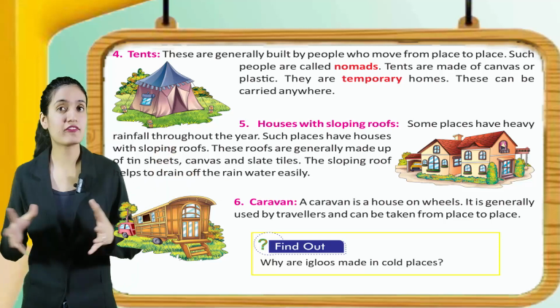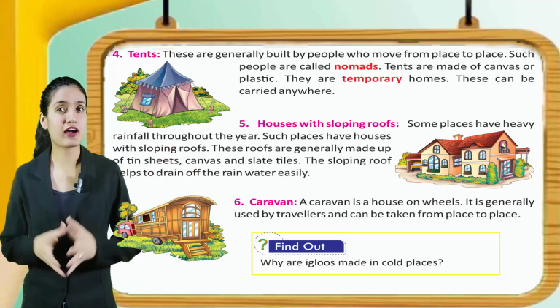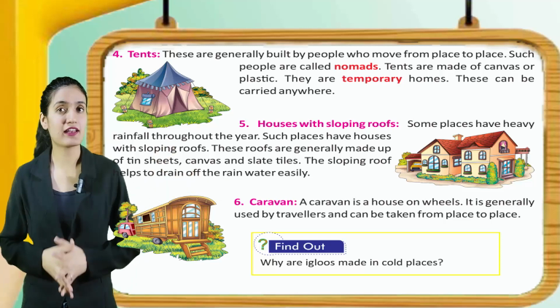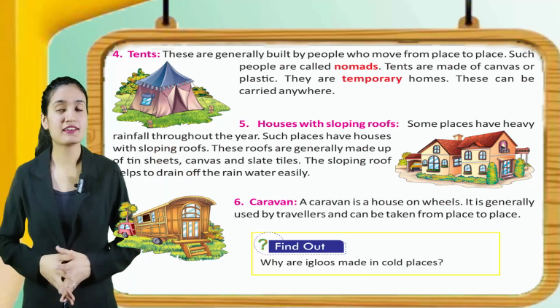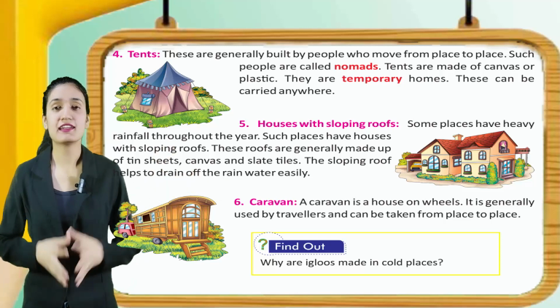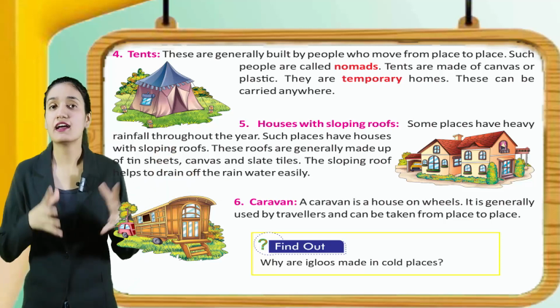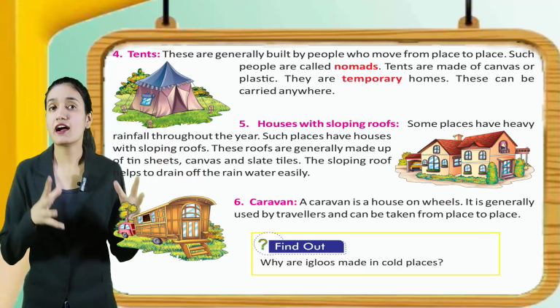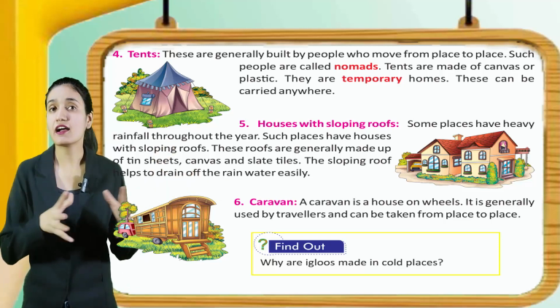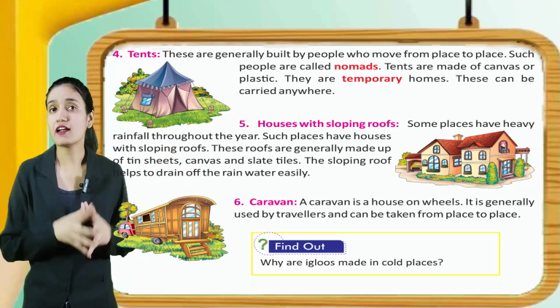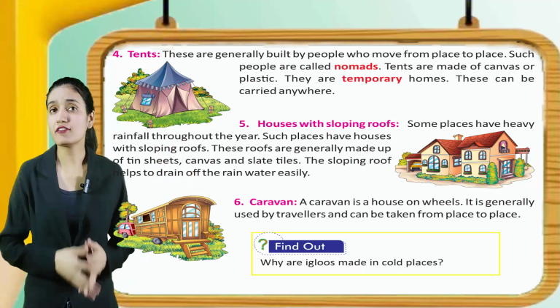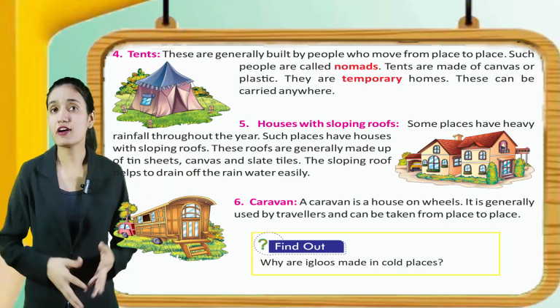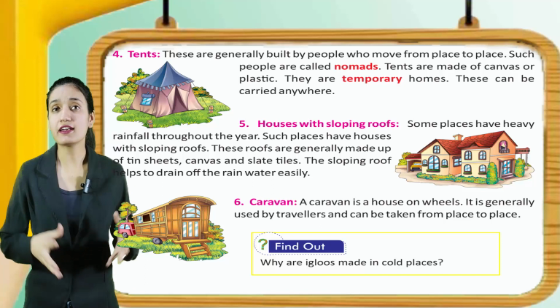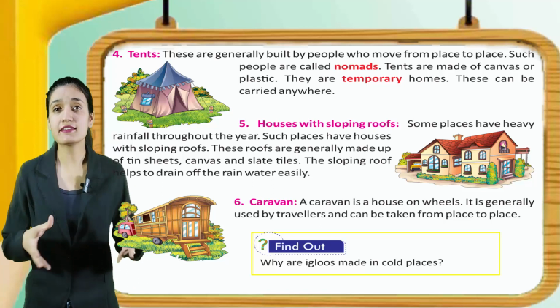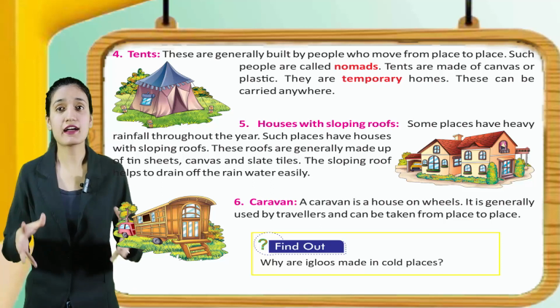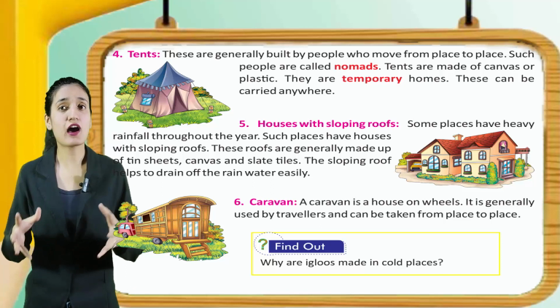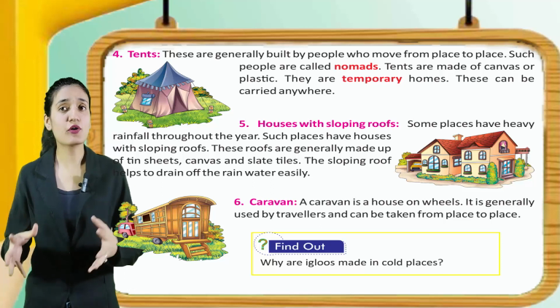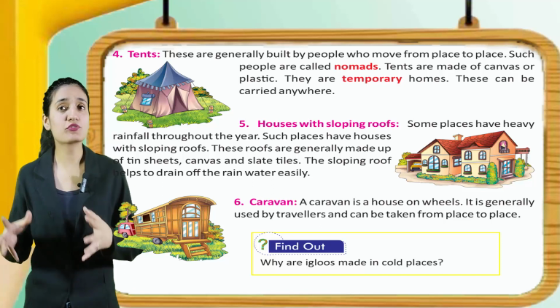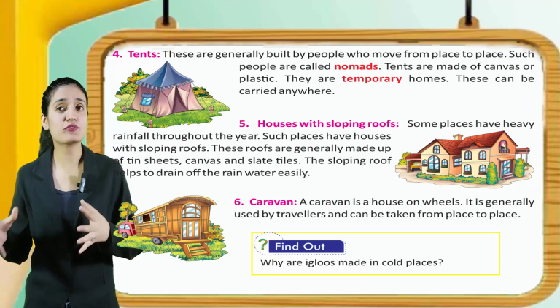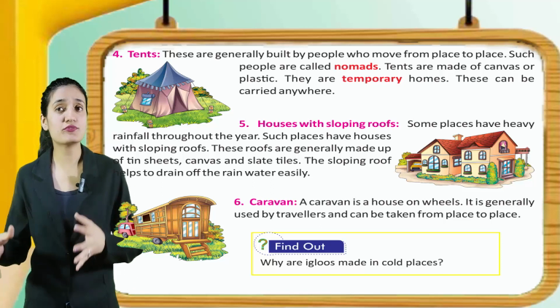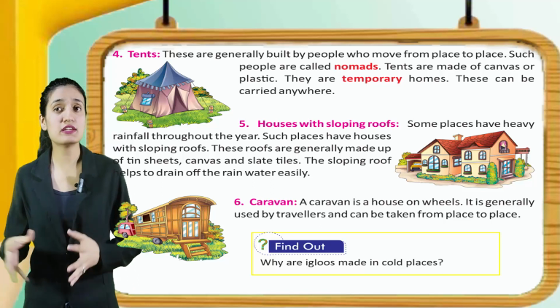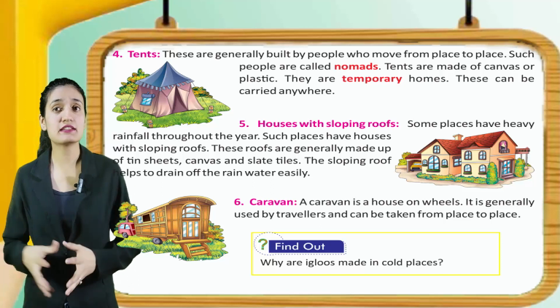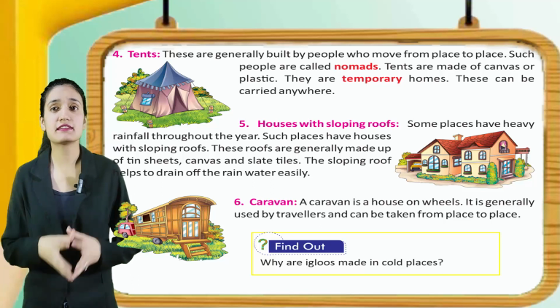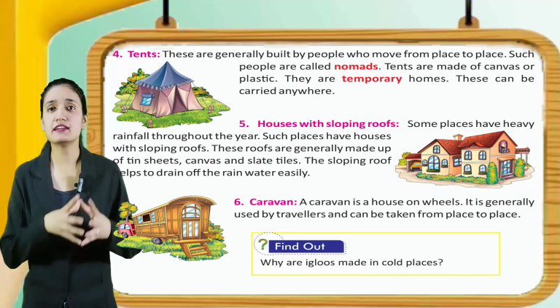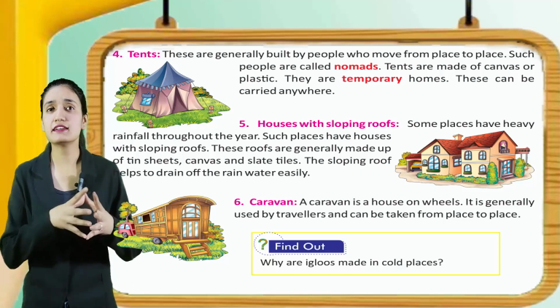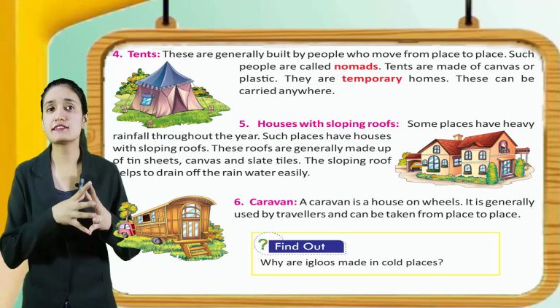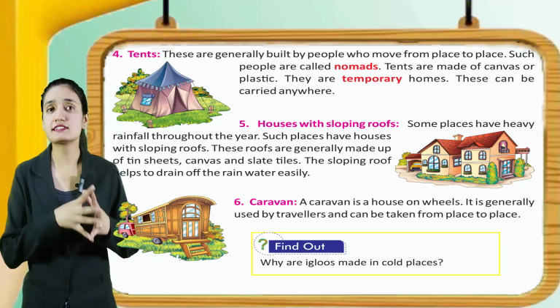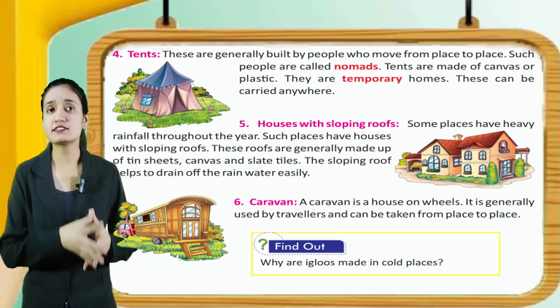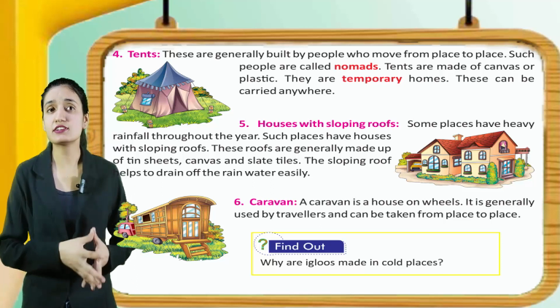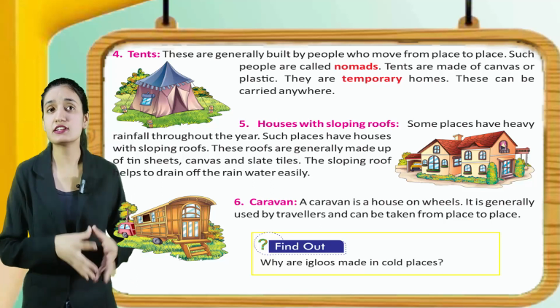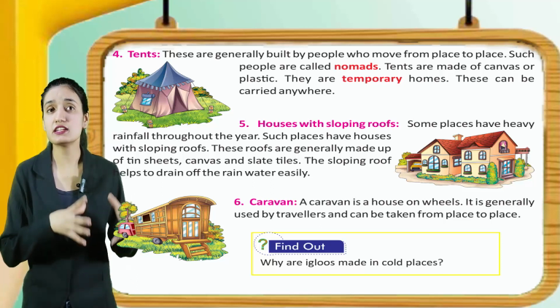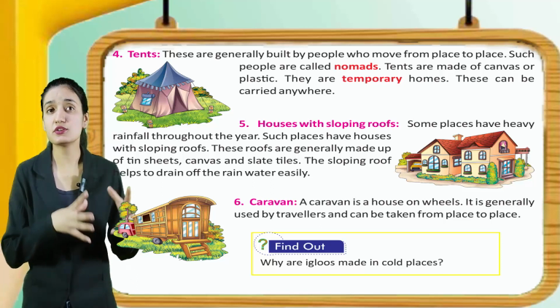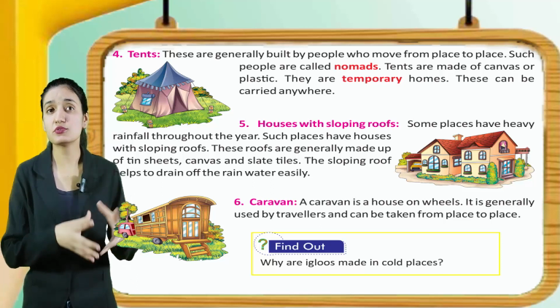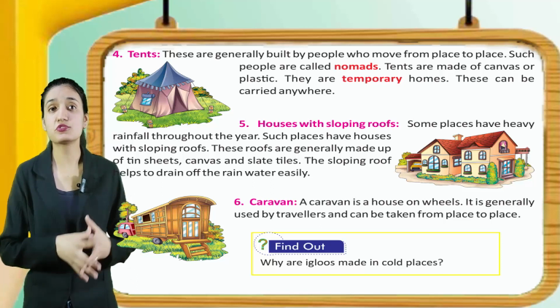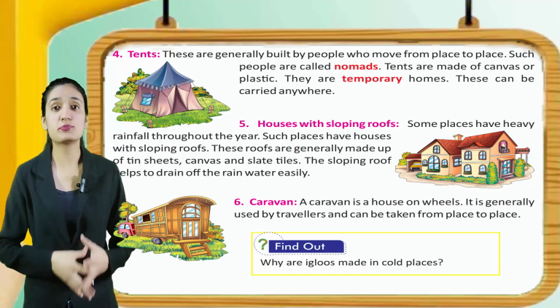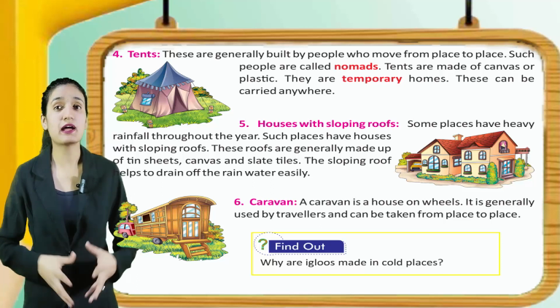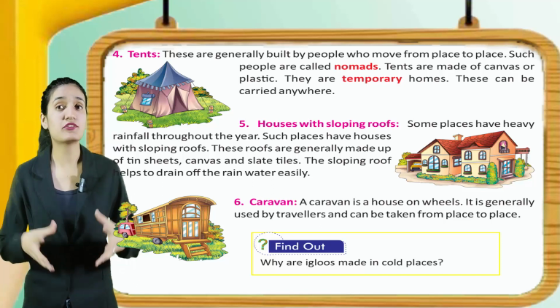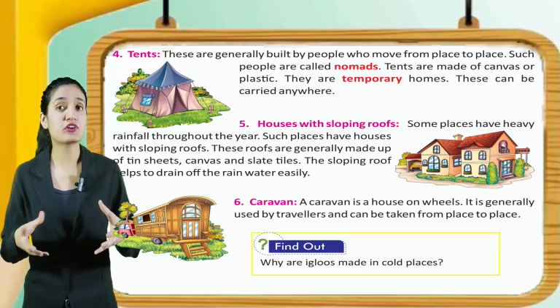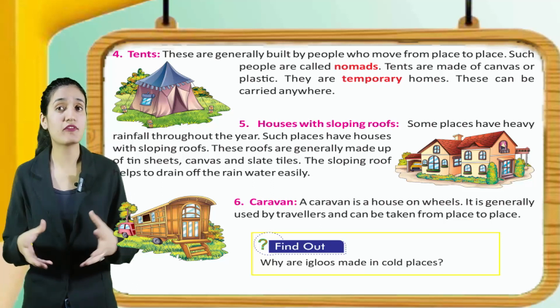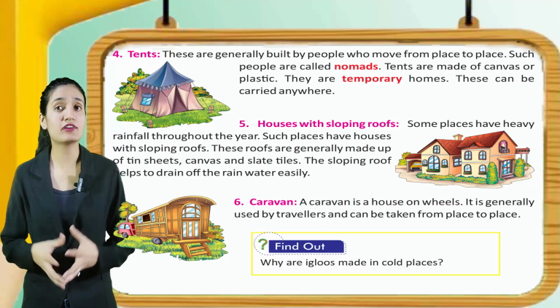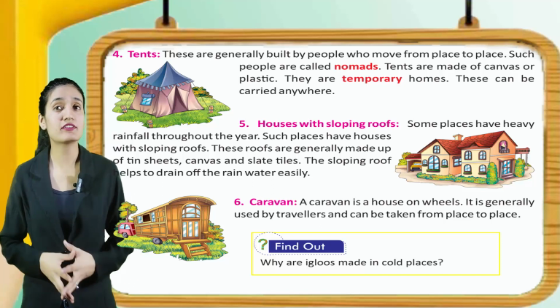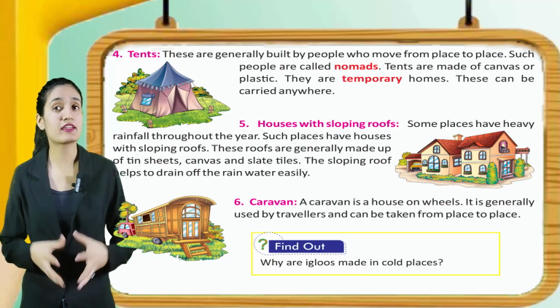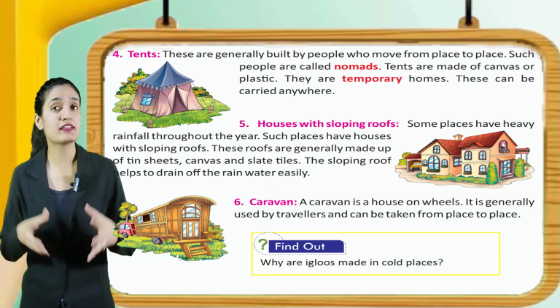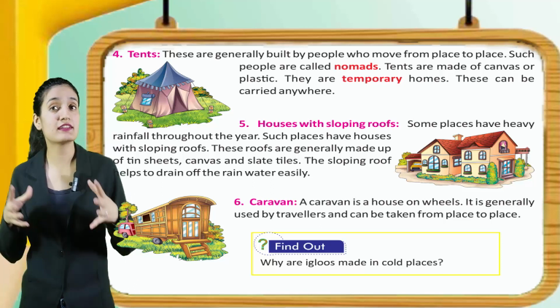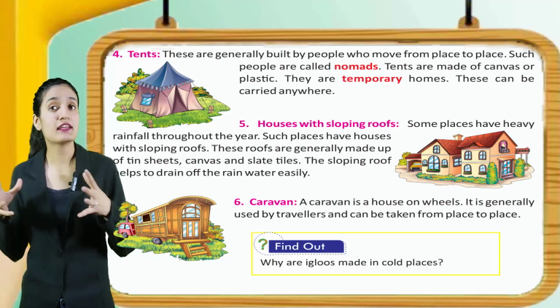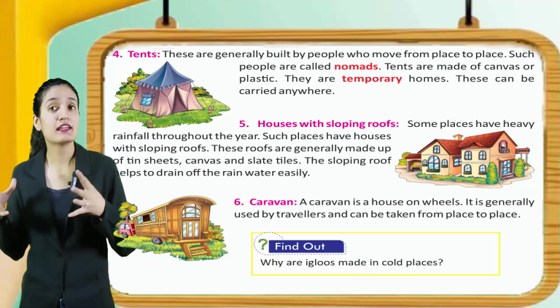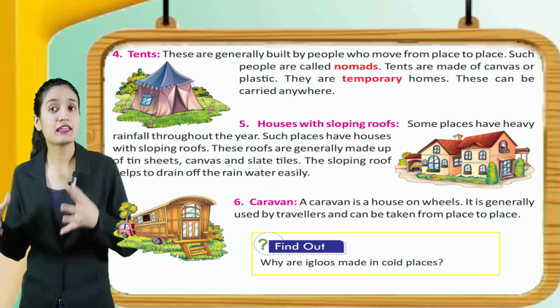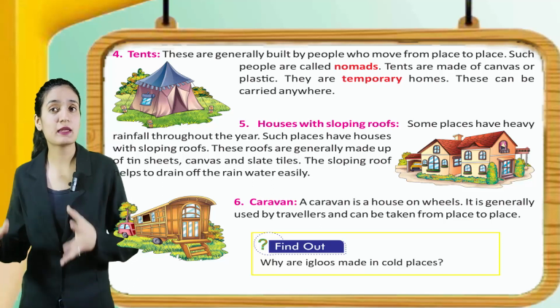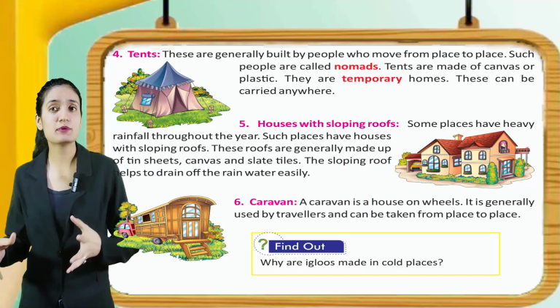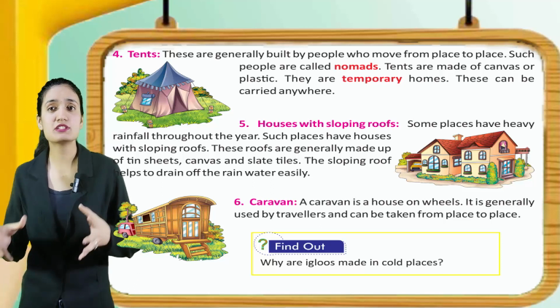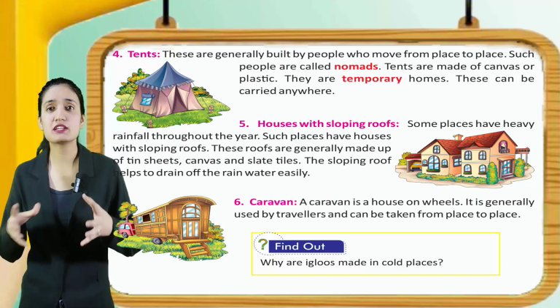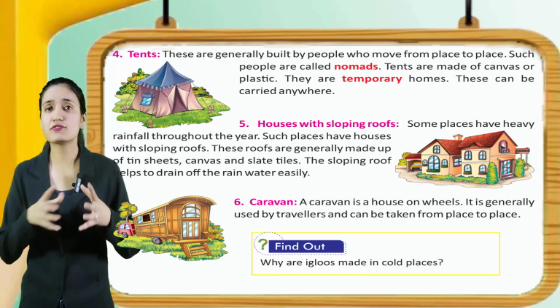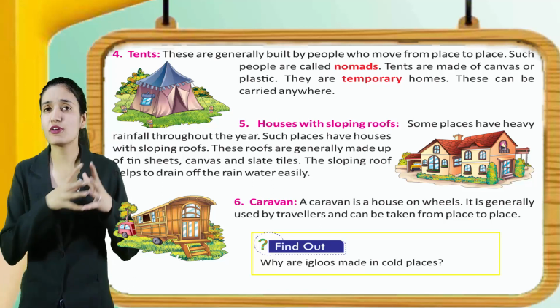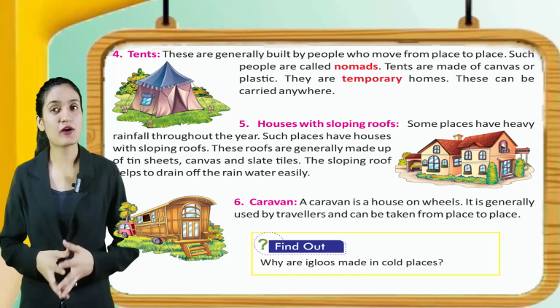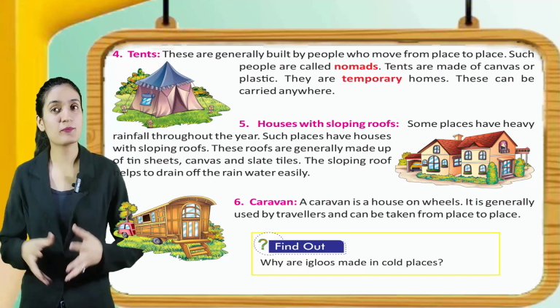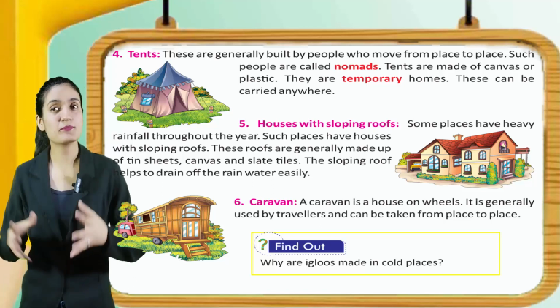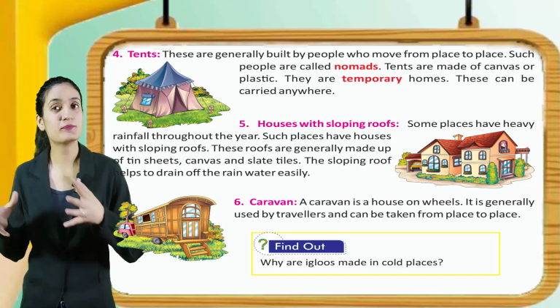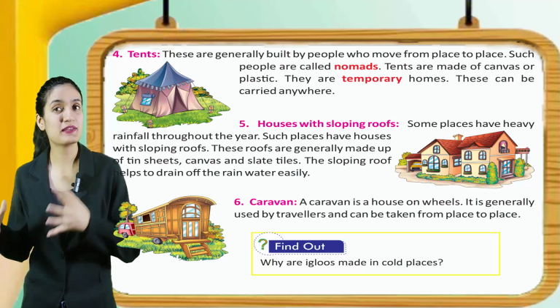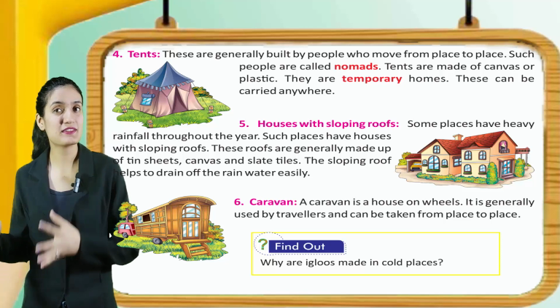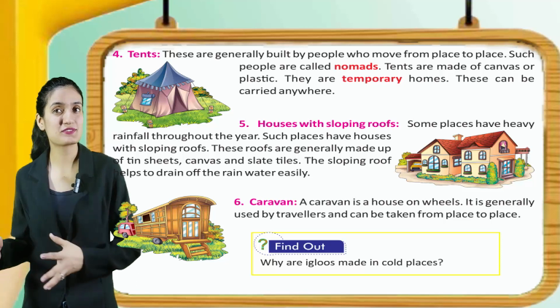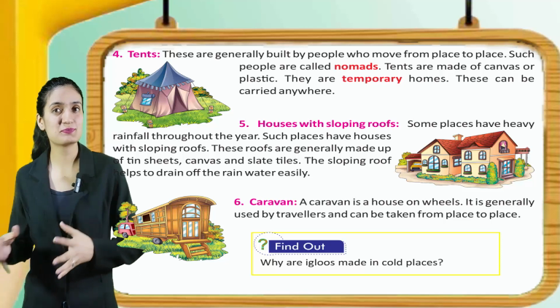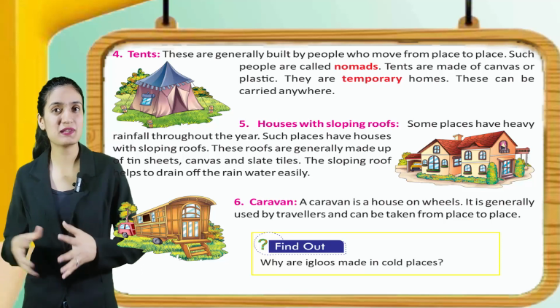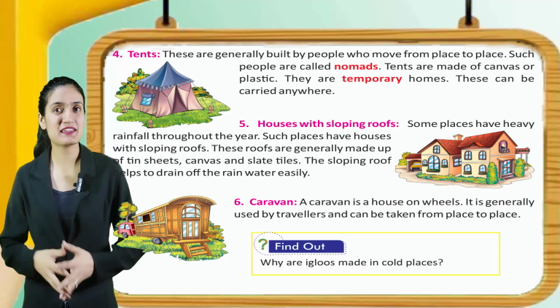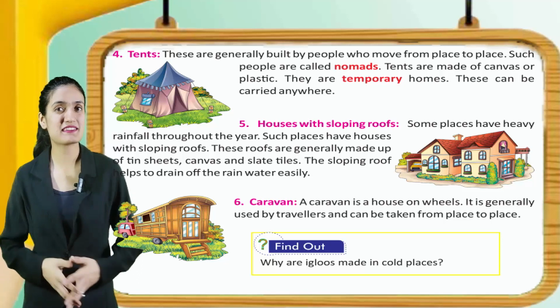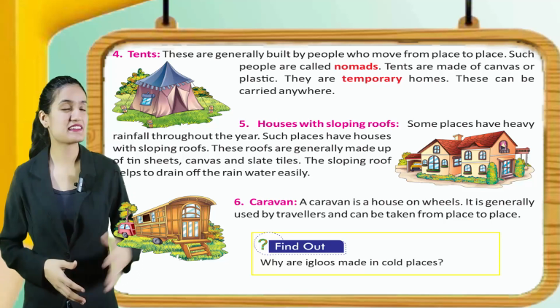Caravan. A caravan is a house on wheels. It is generally used by travelers and can be taken from place to place.